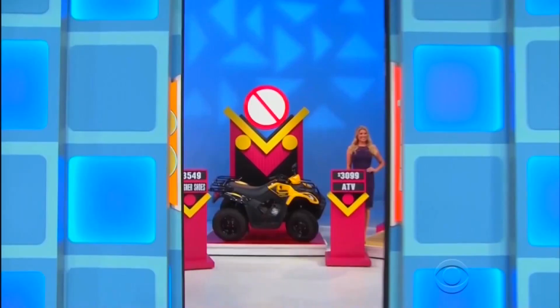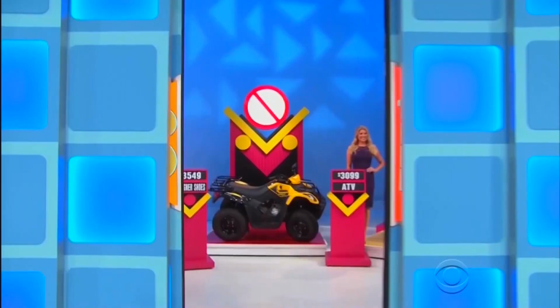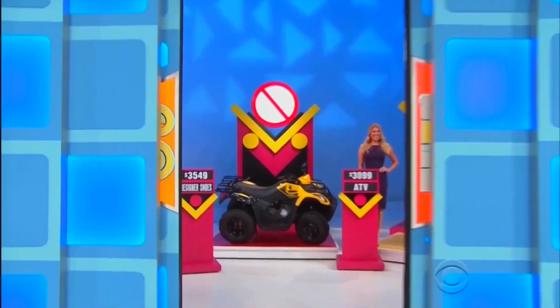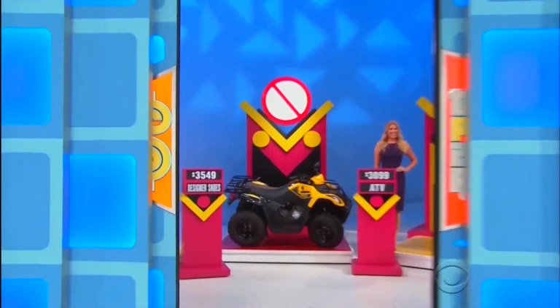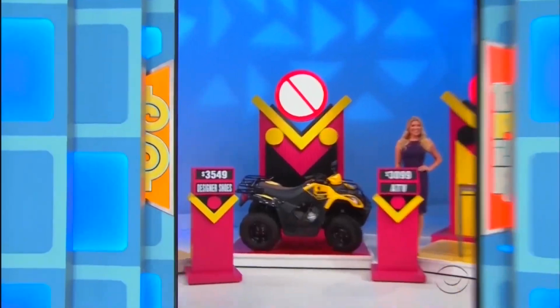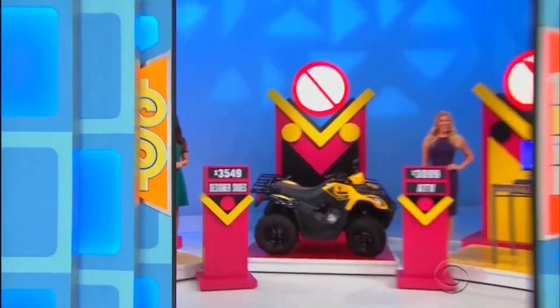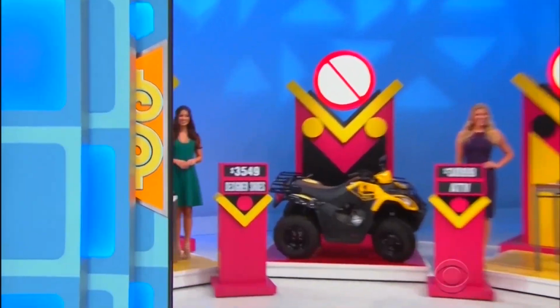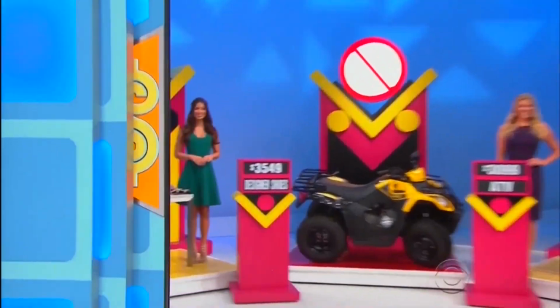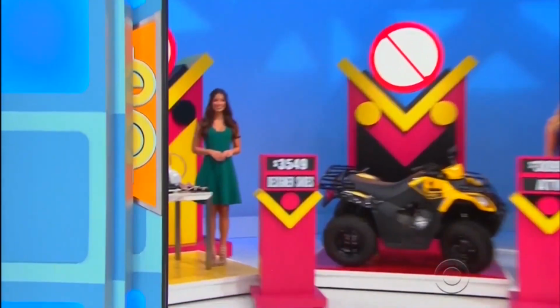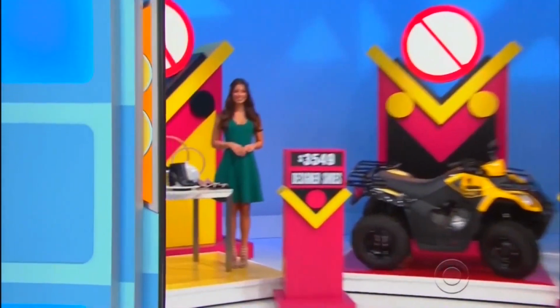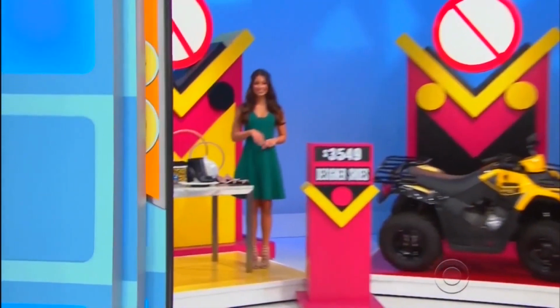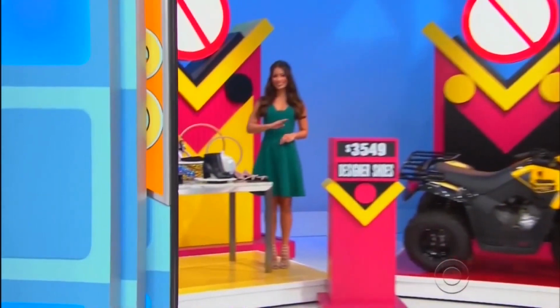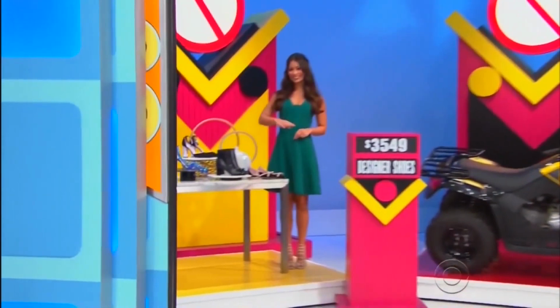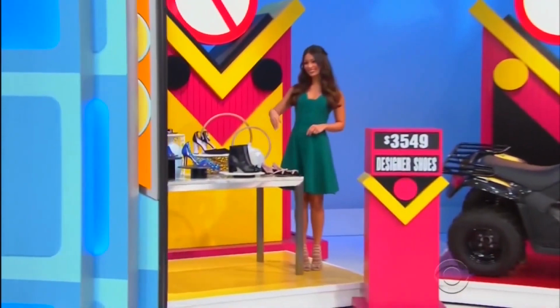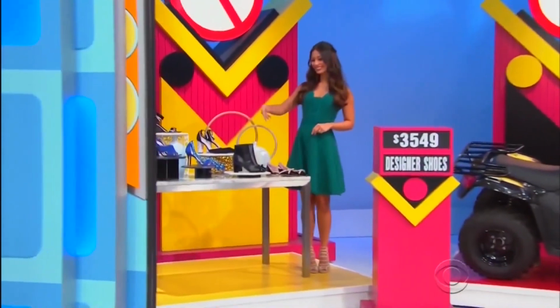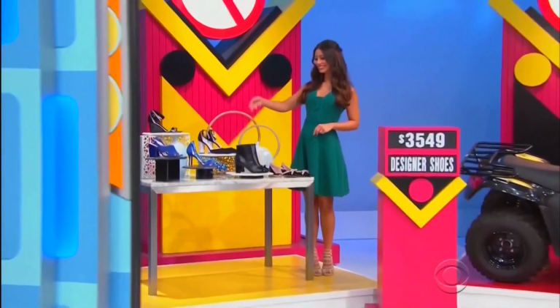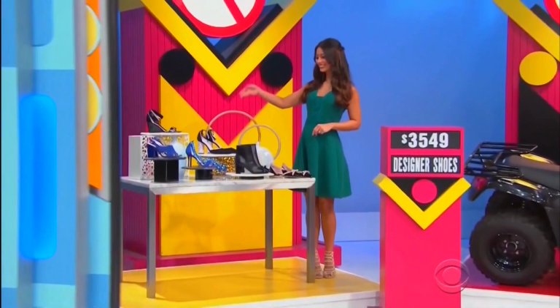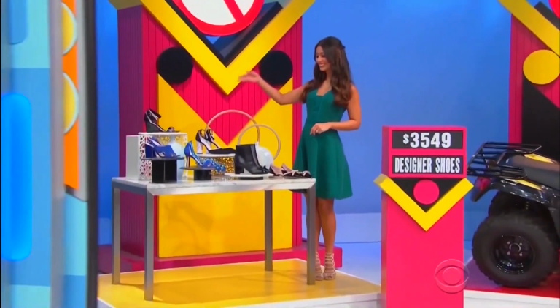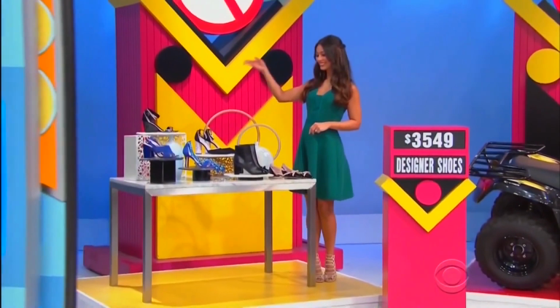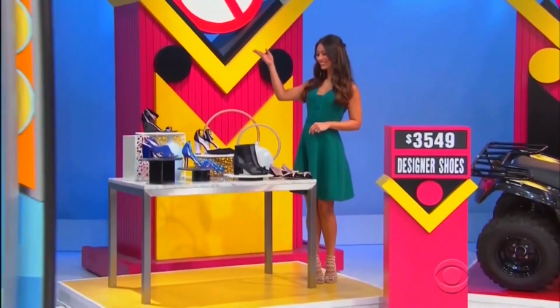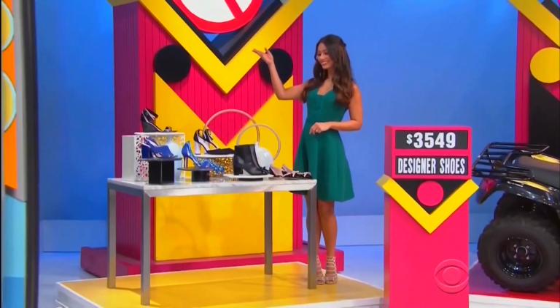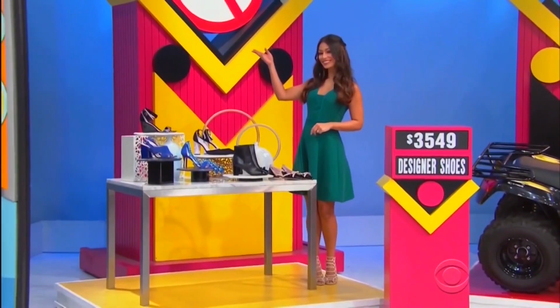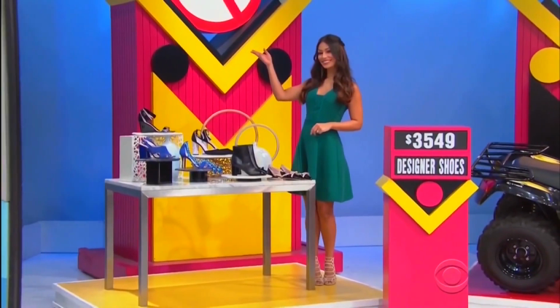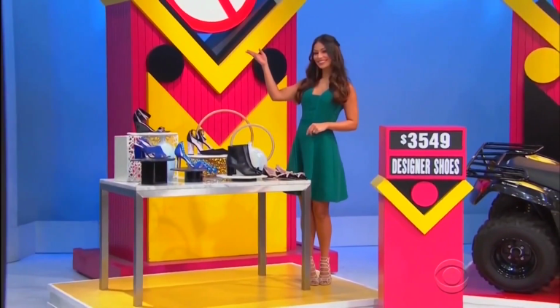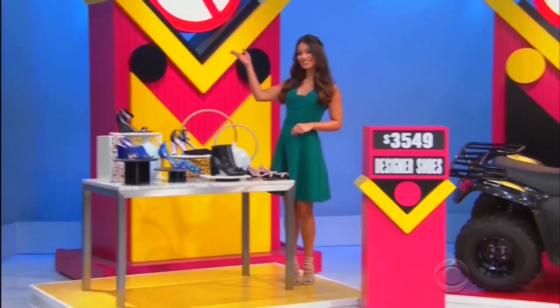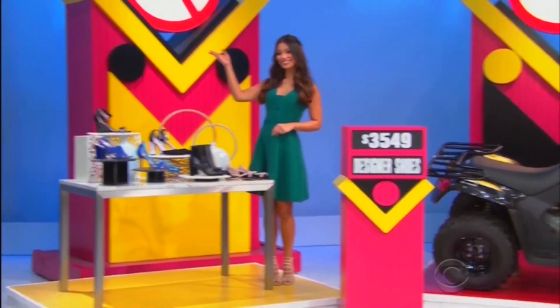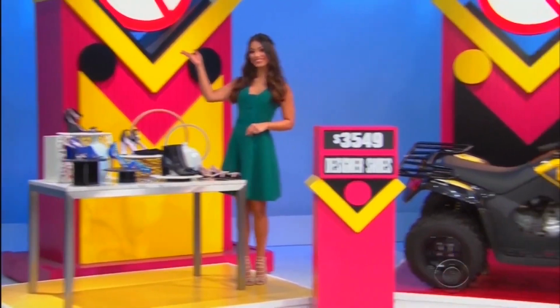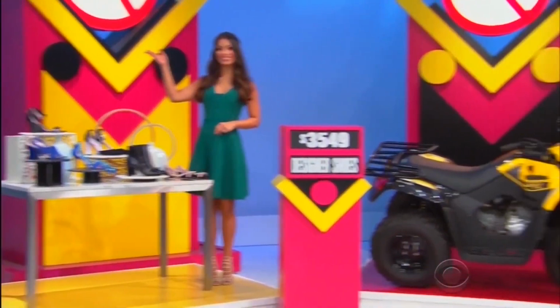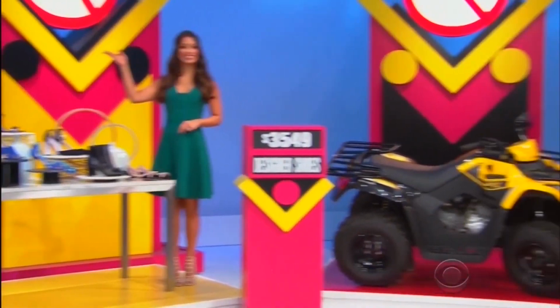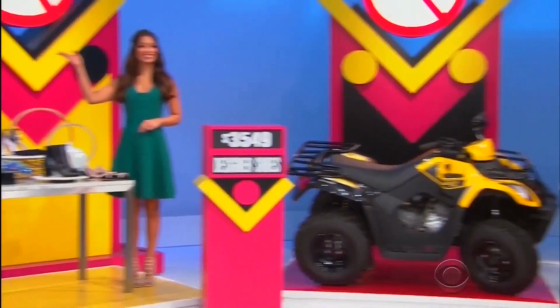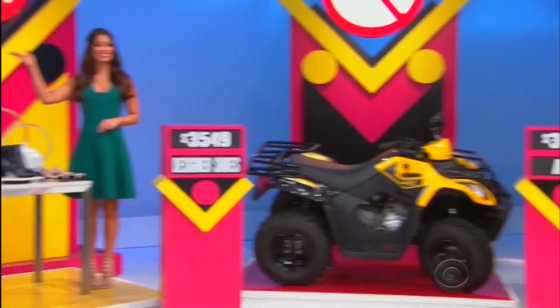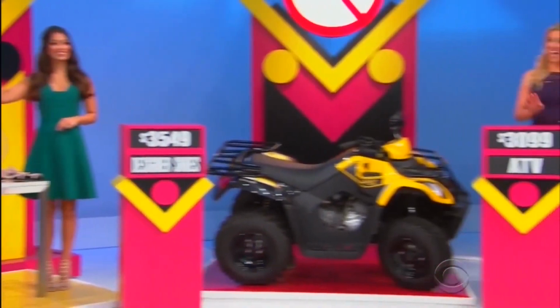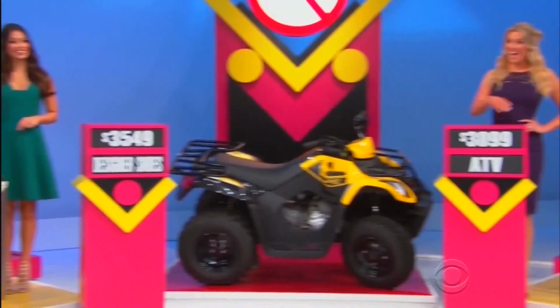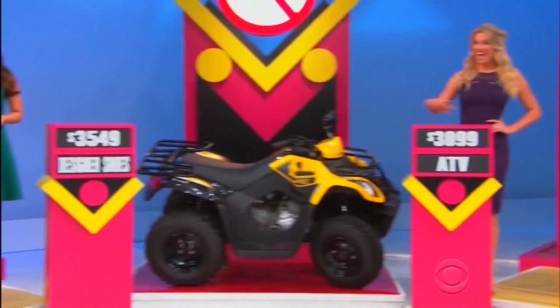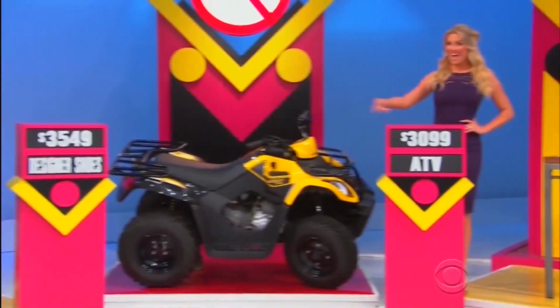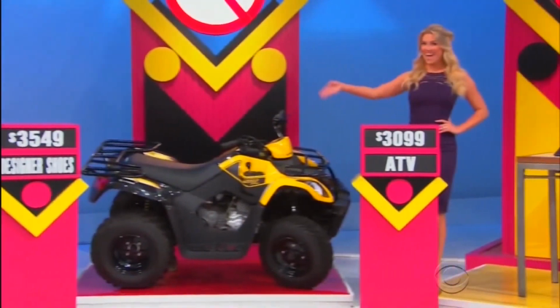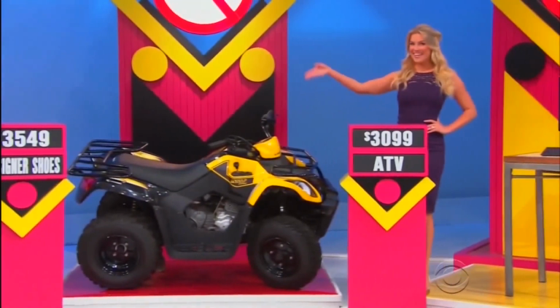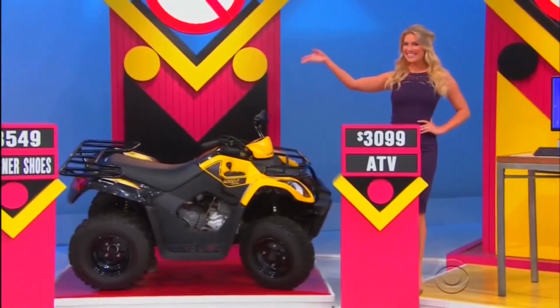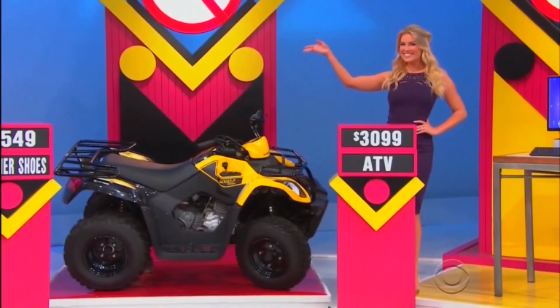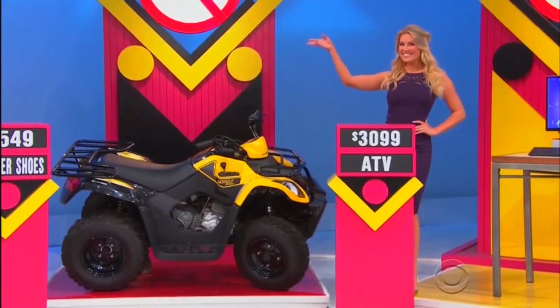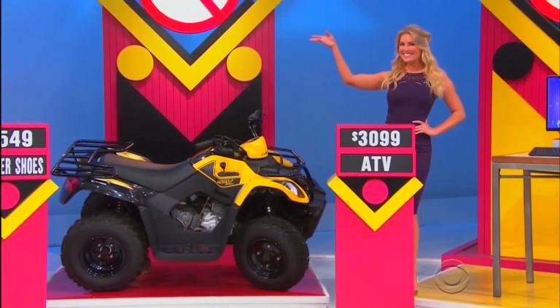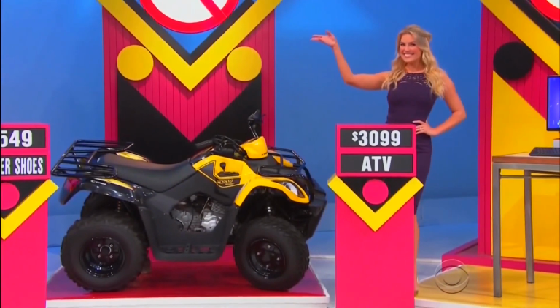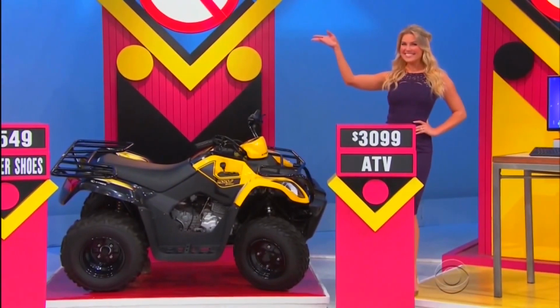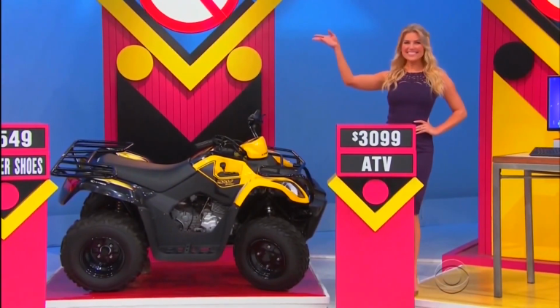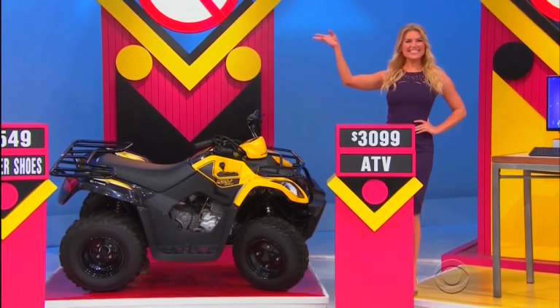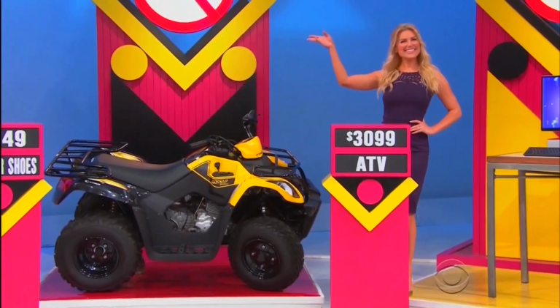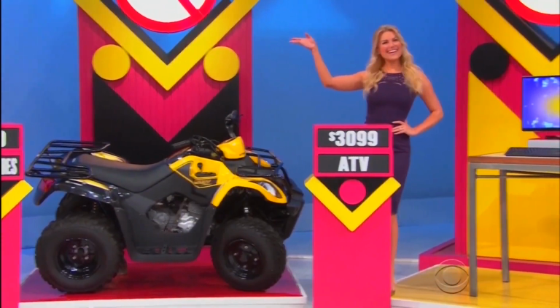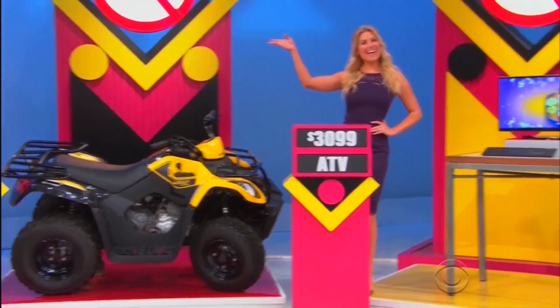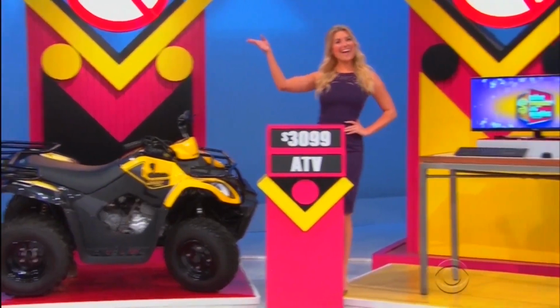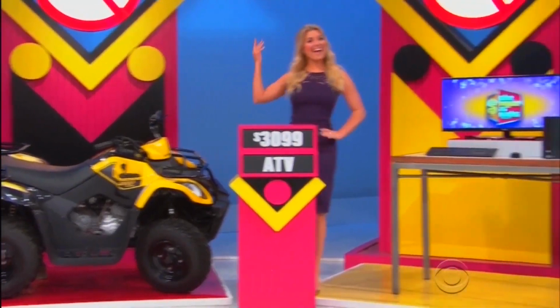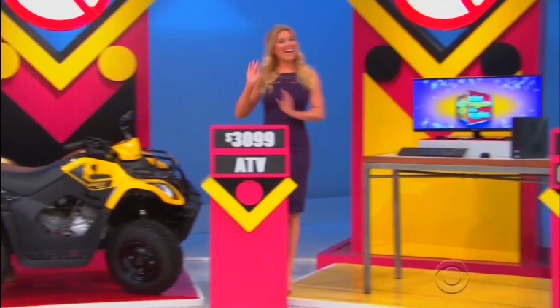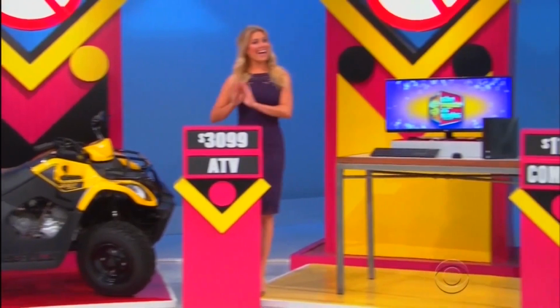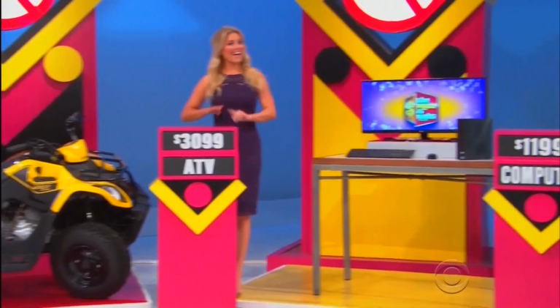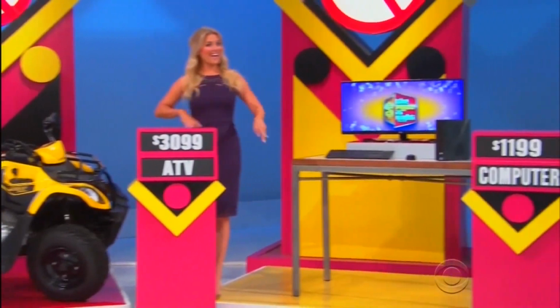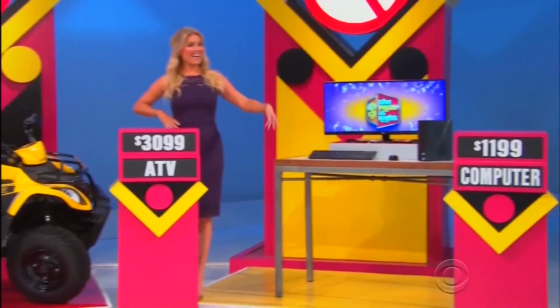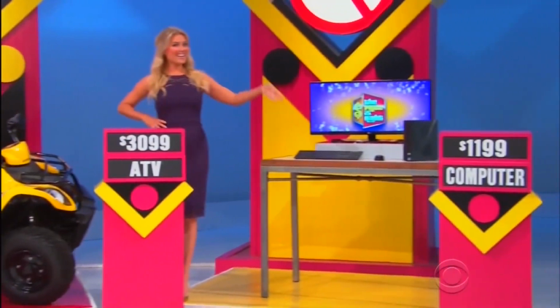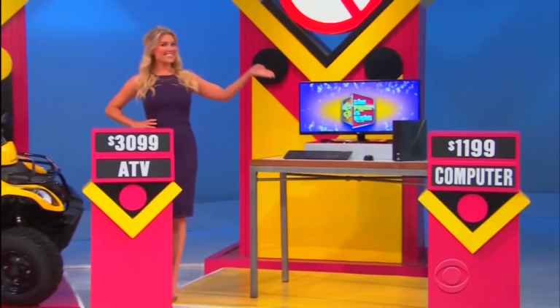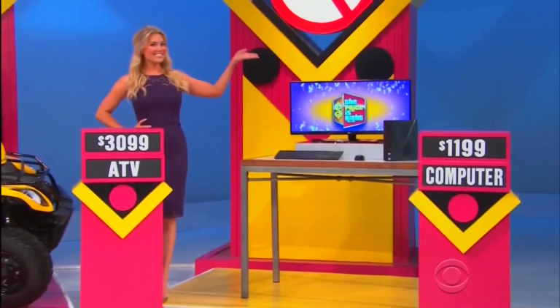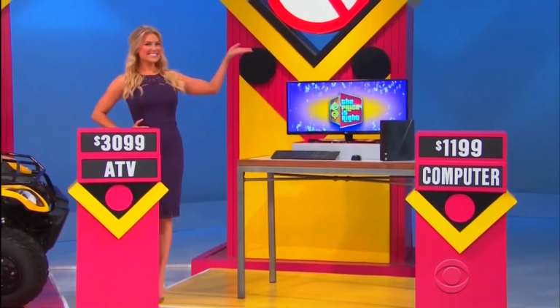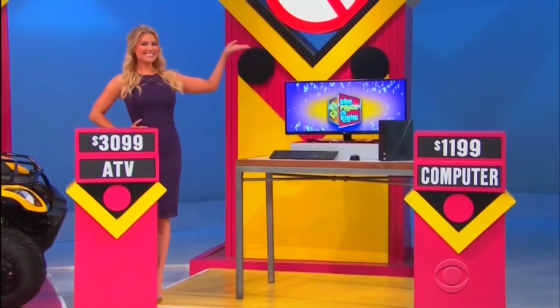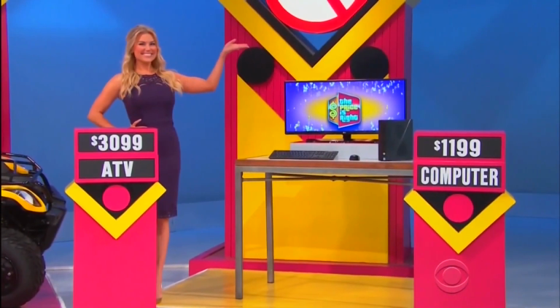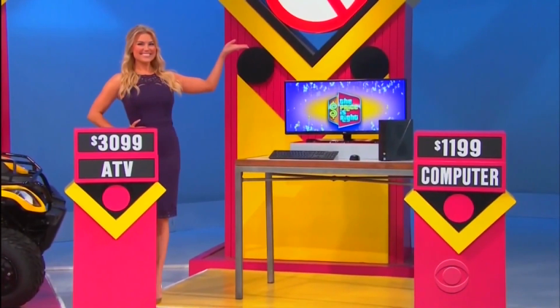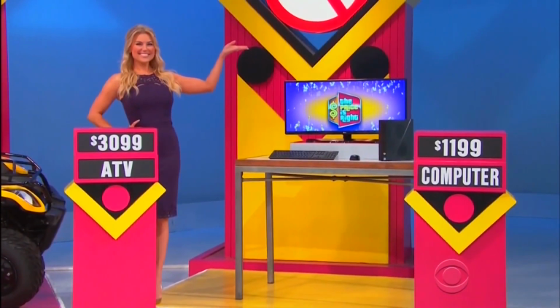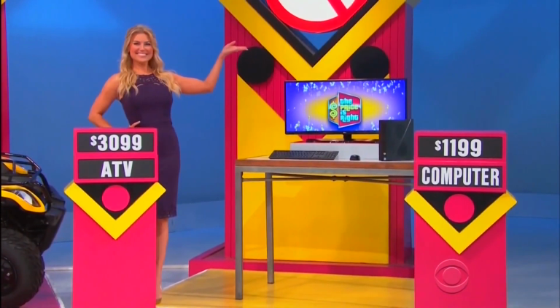Back there, we've got designer shoes, a fun ATV, and a new computer!